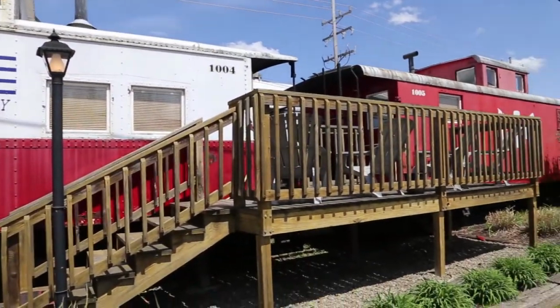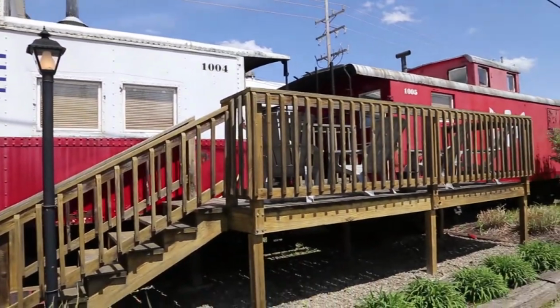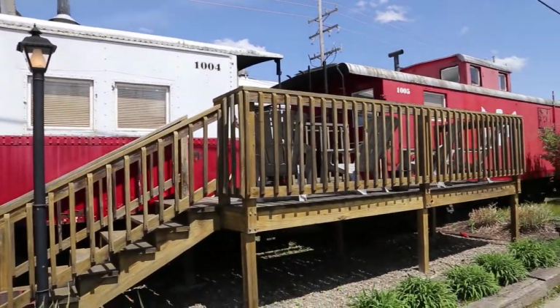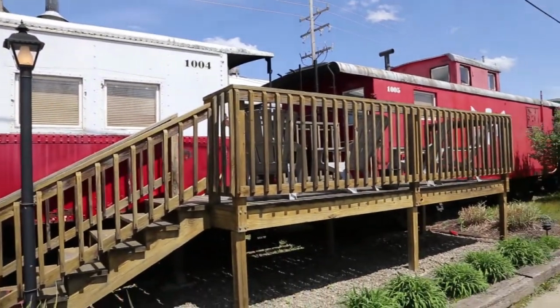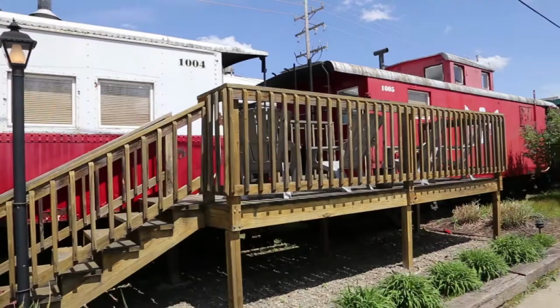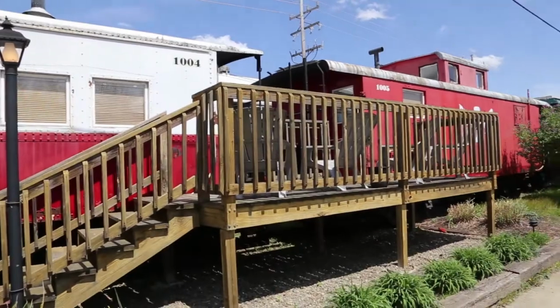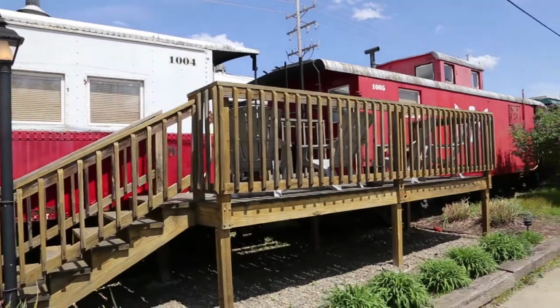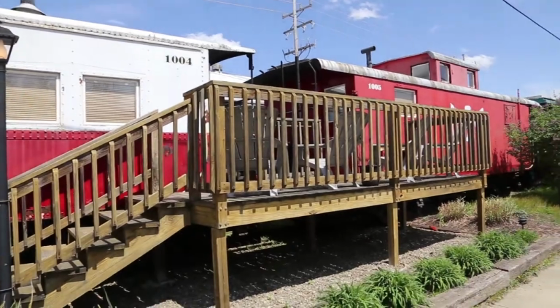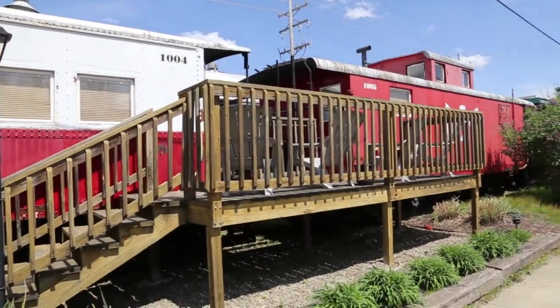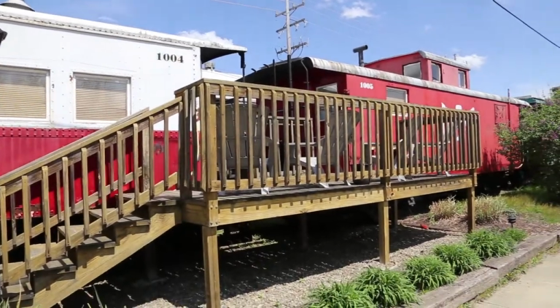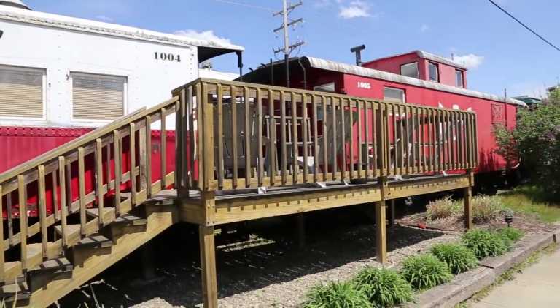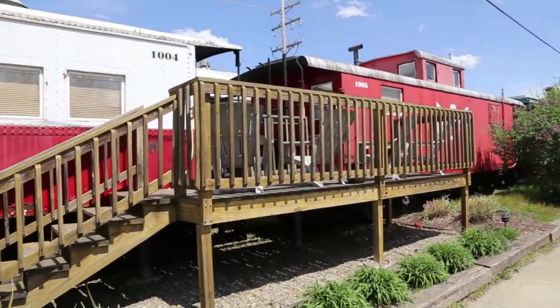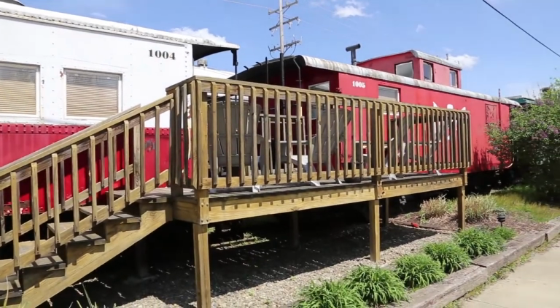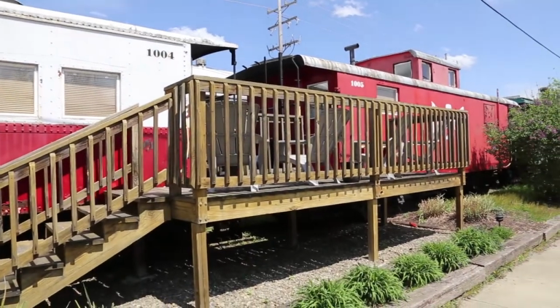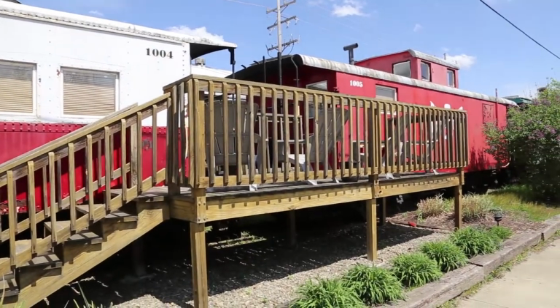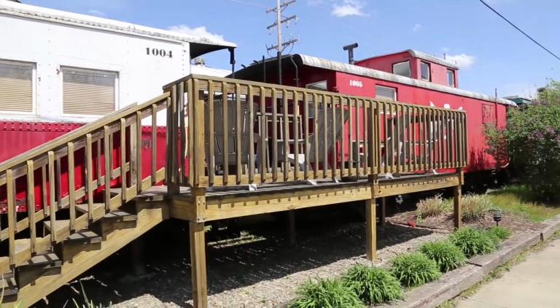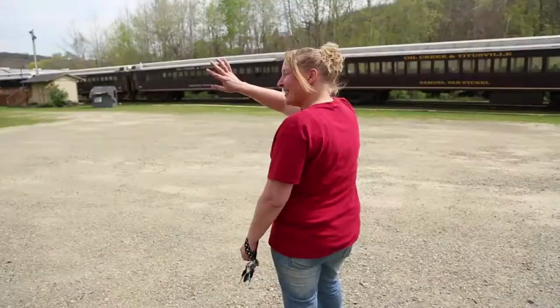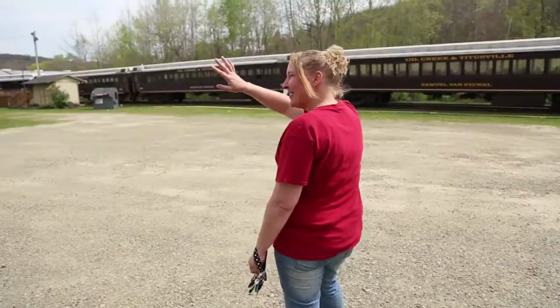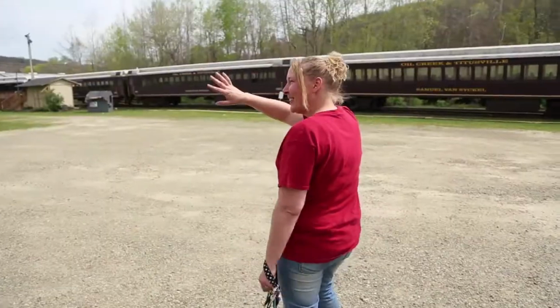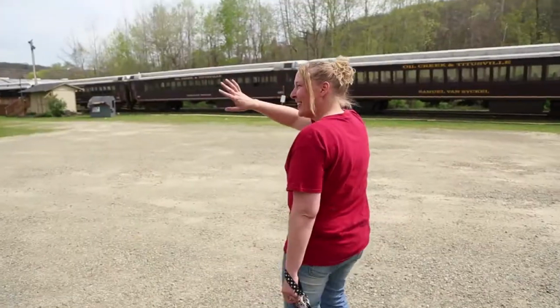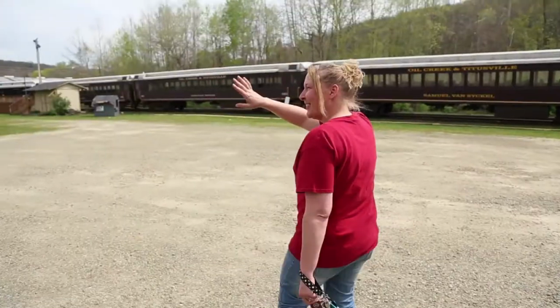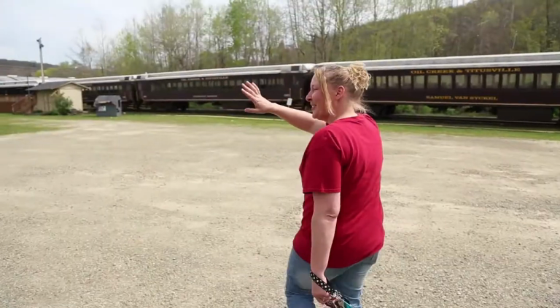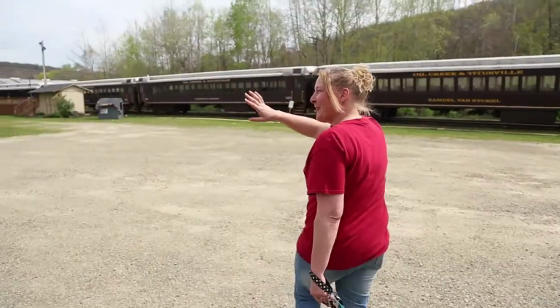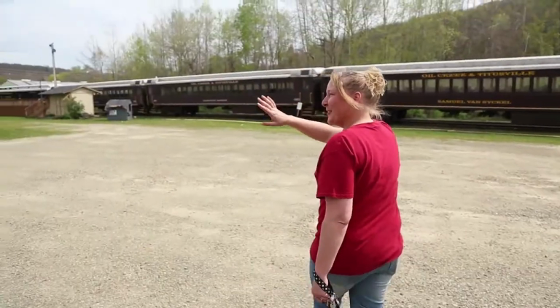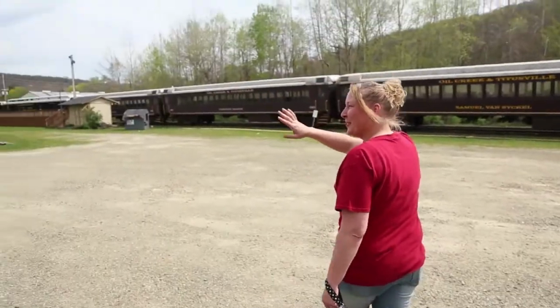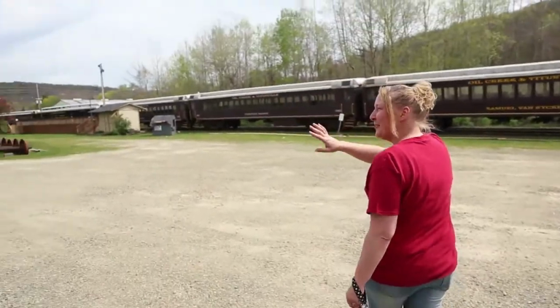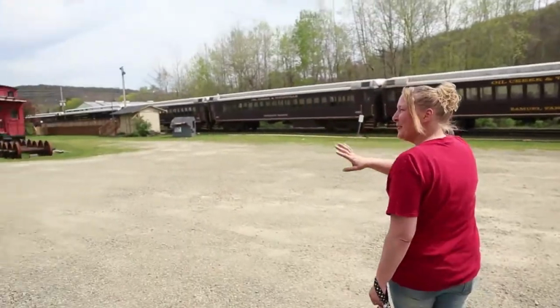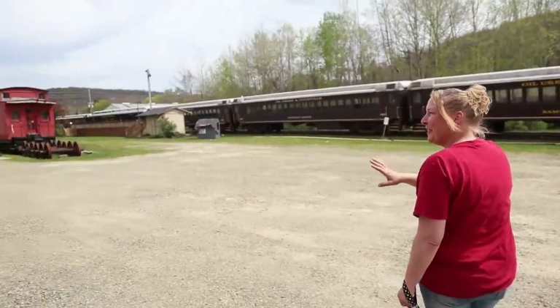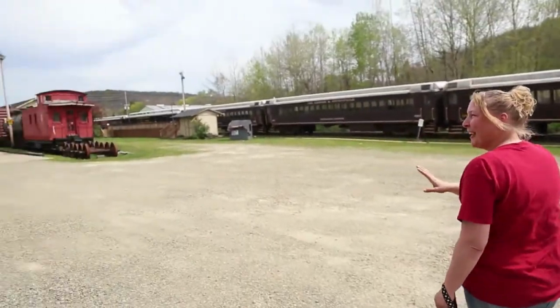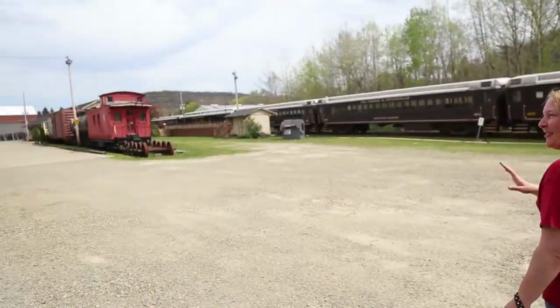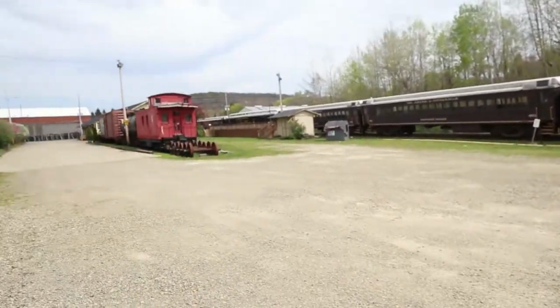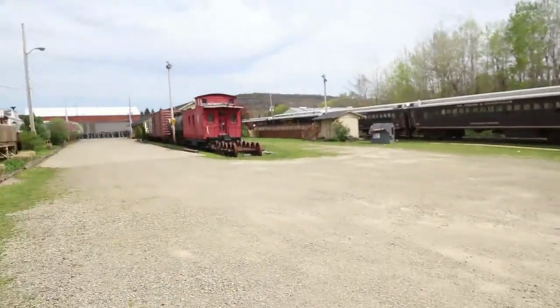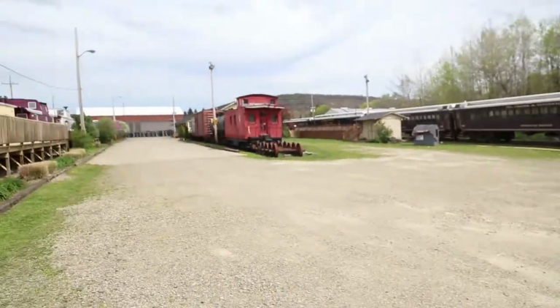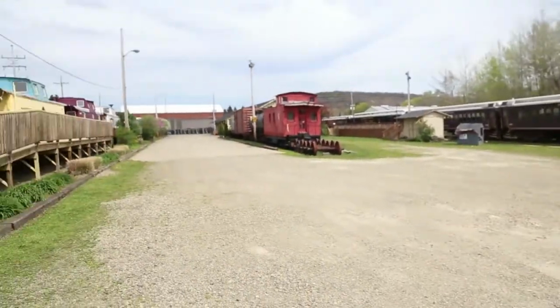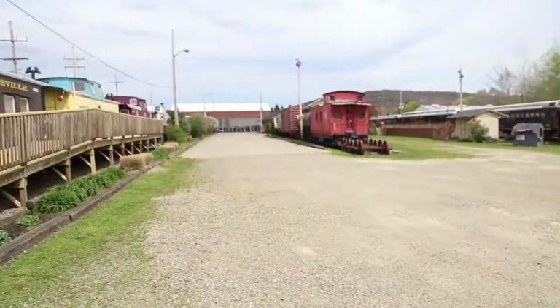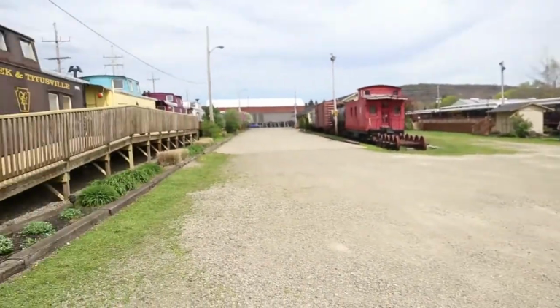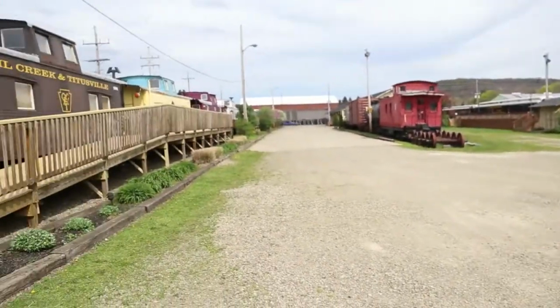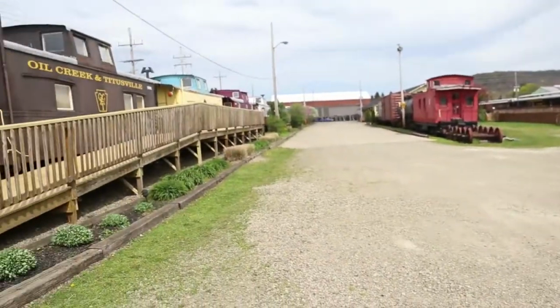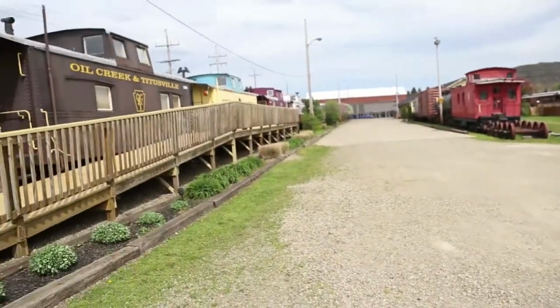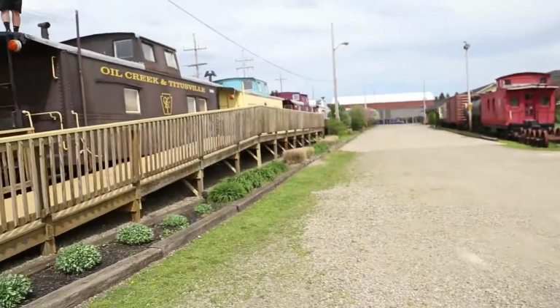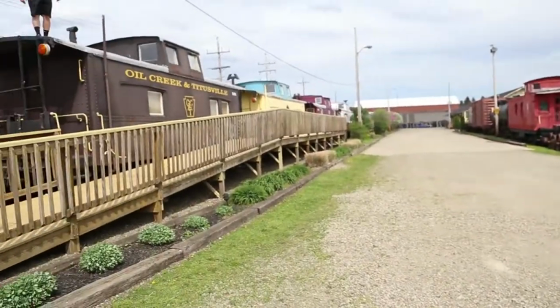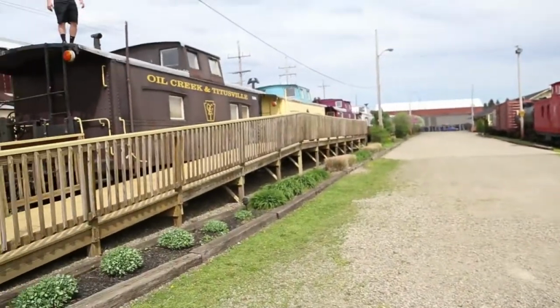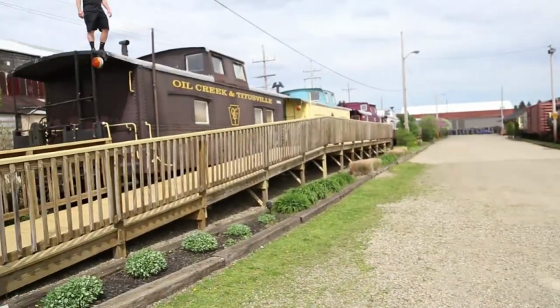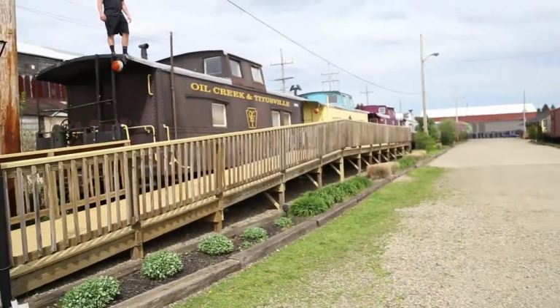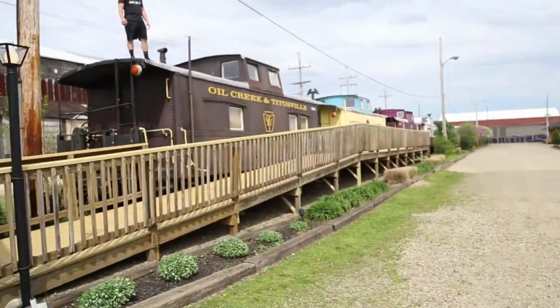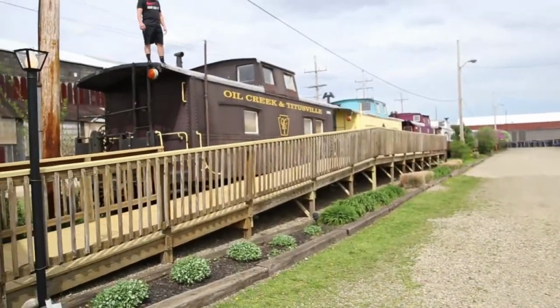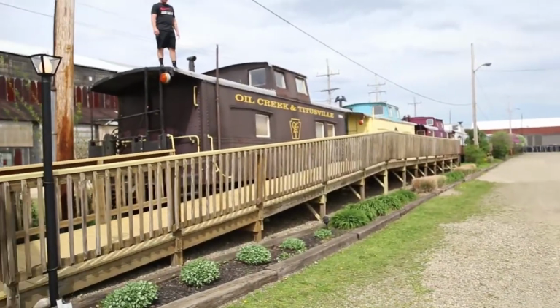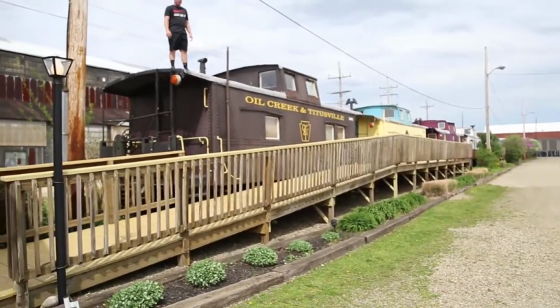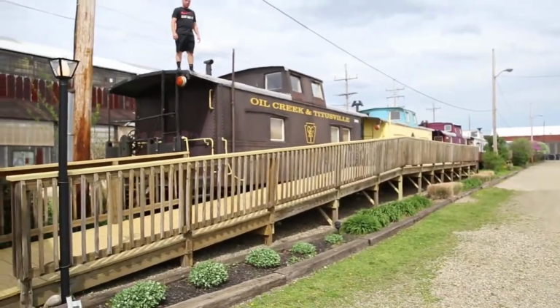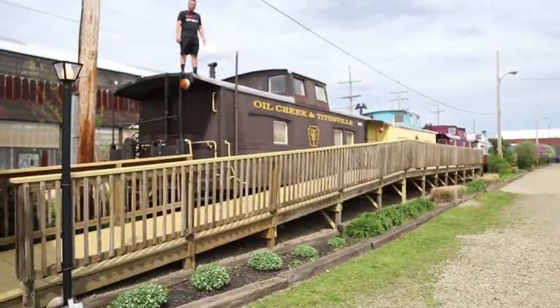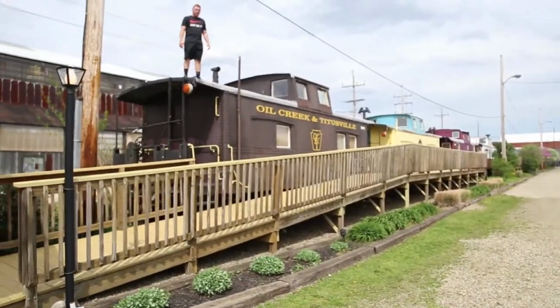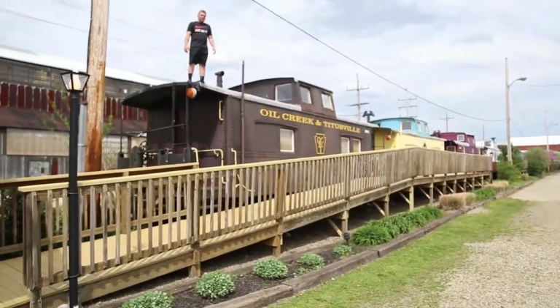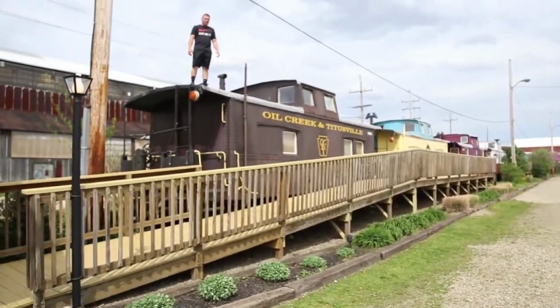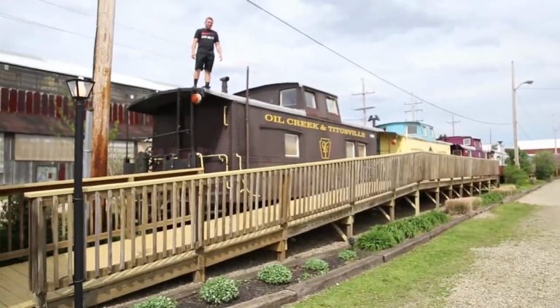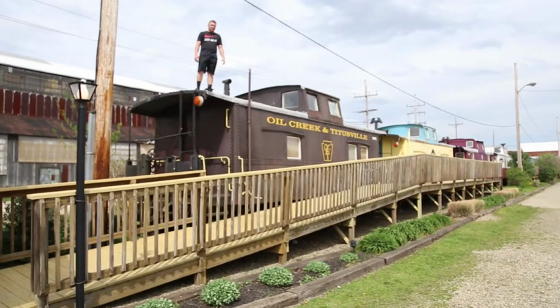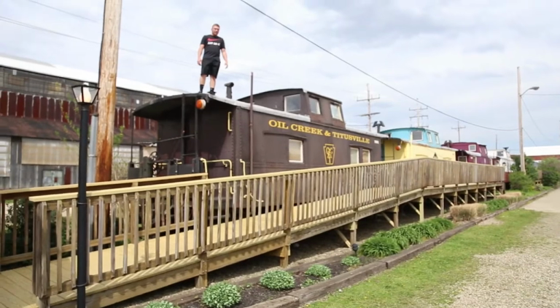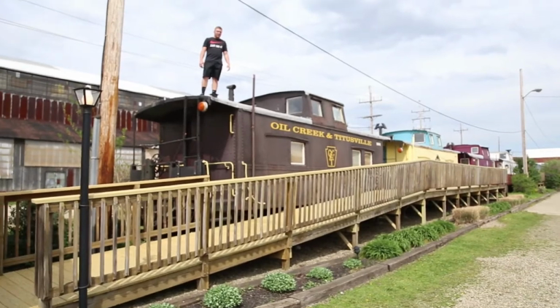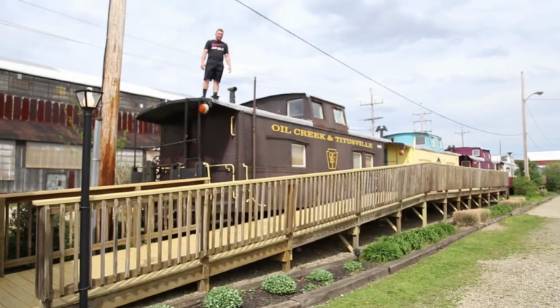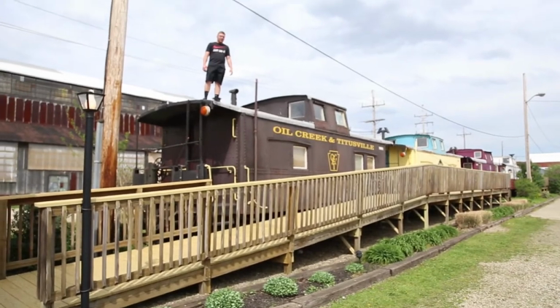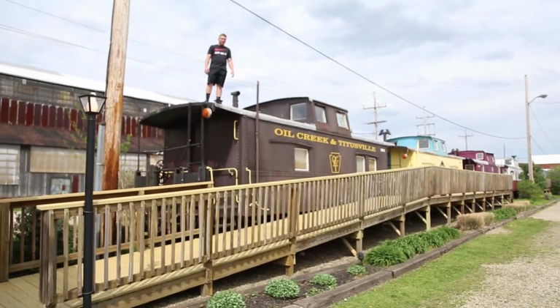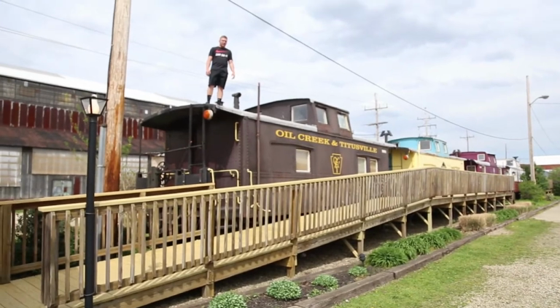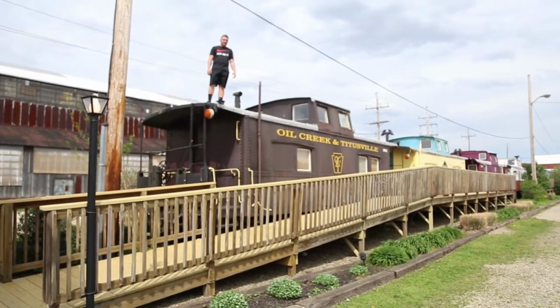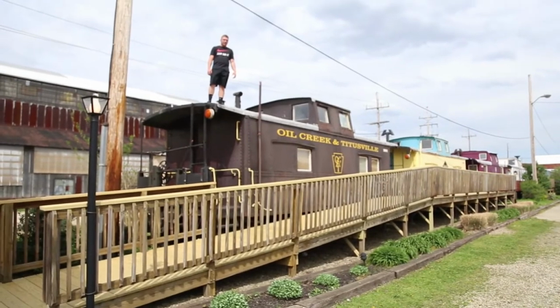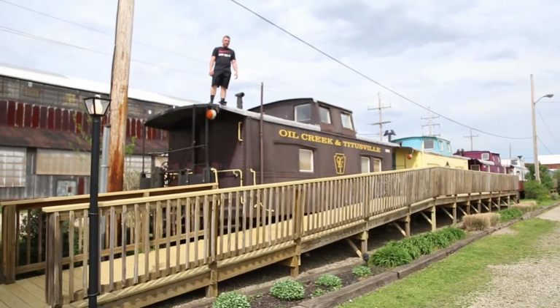I had to go up a ladder to get on one of the roofs and I was scared to death, and he just jumps from roof to roof to roof.